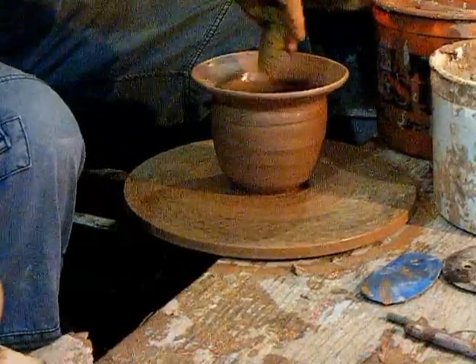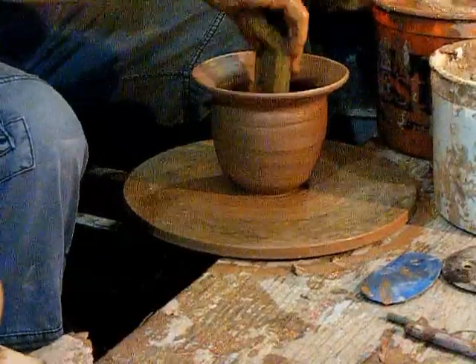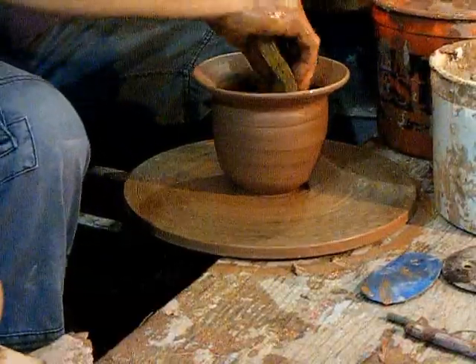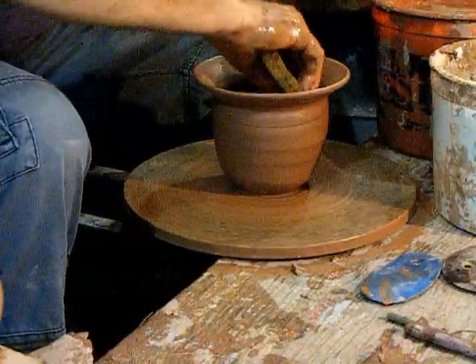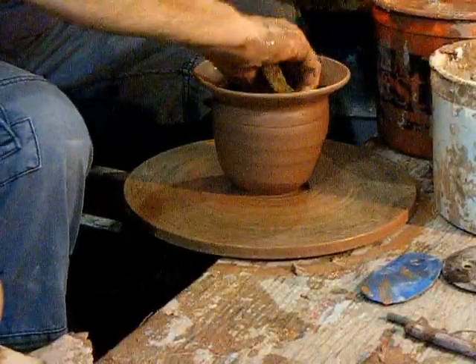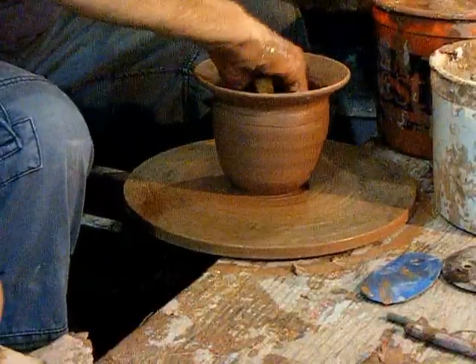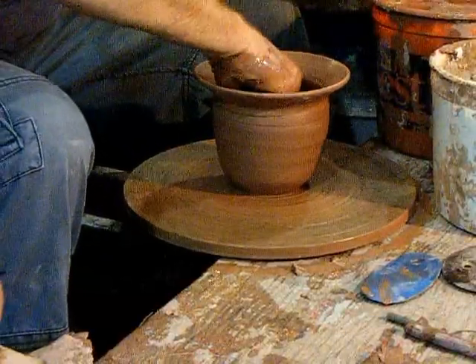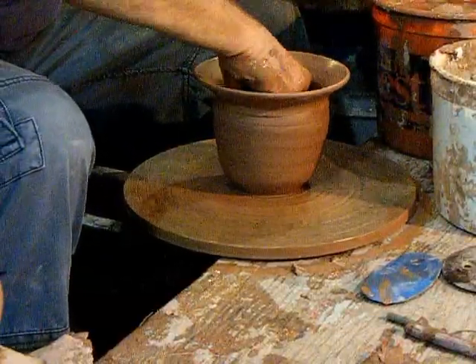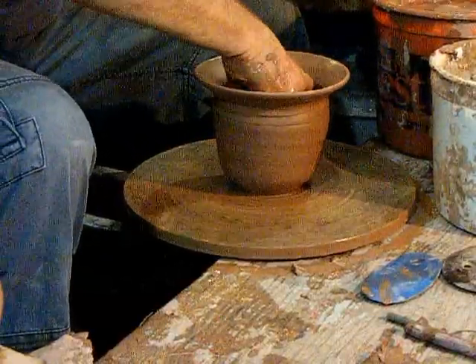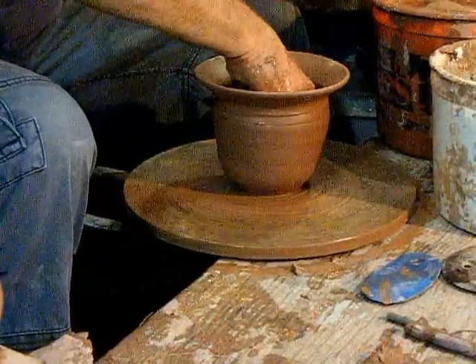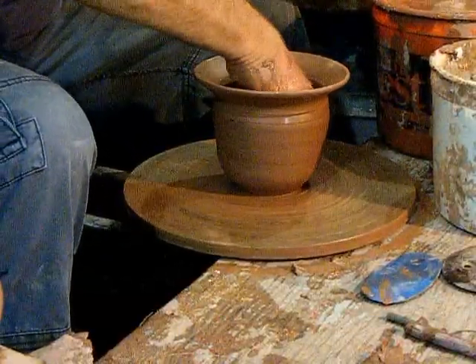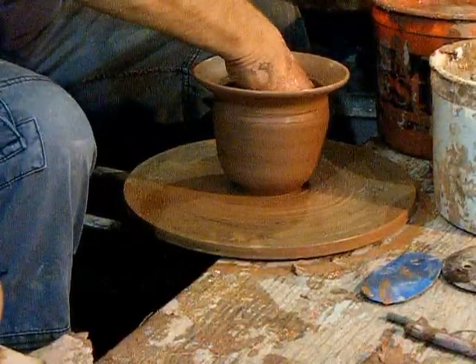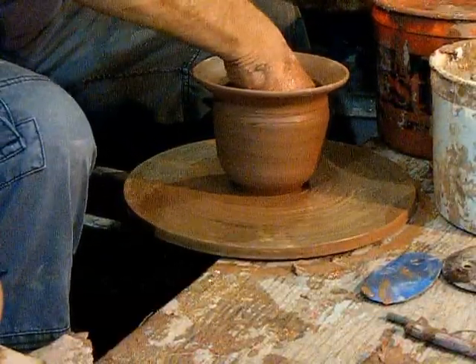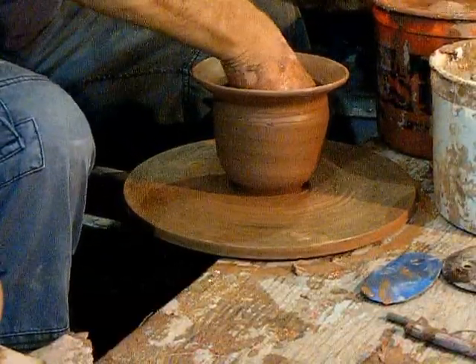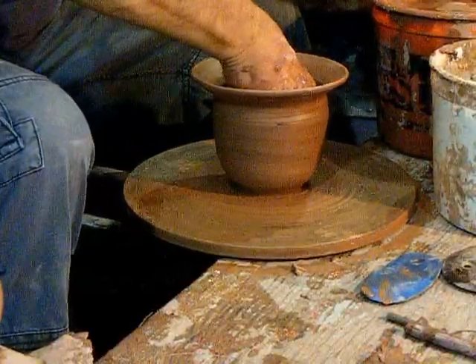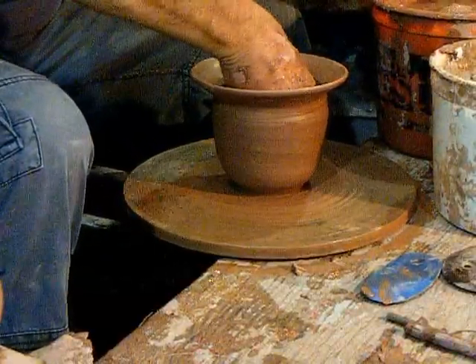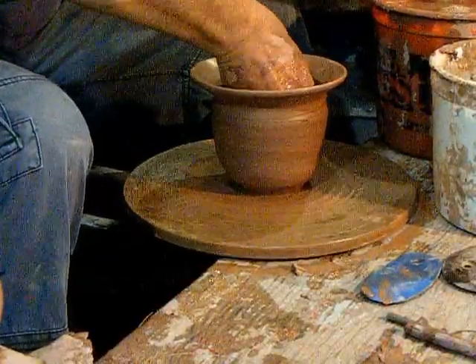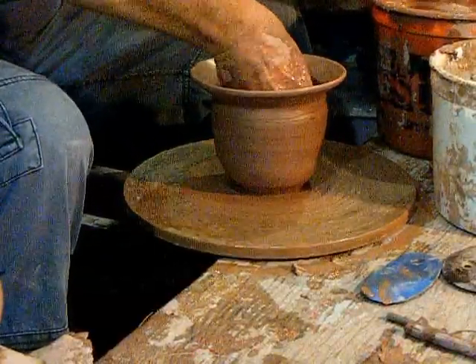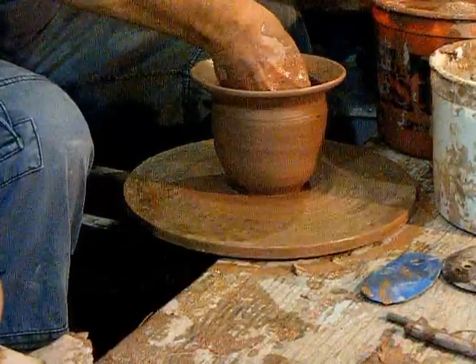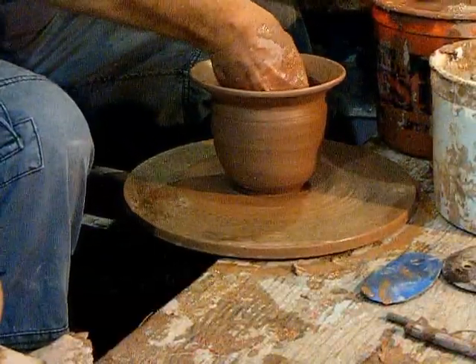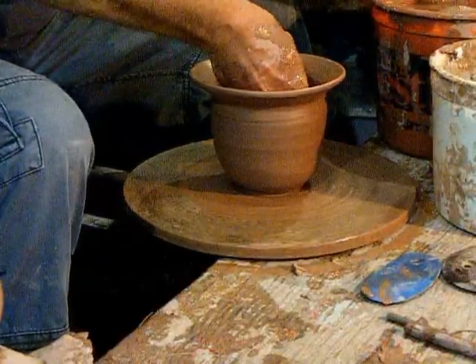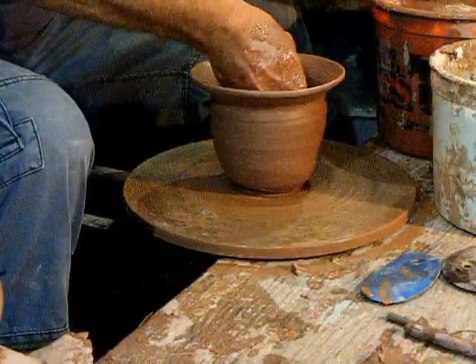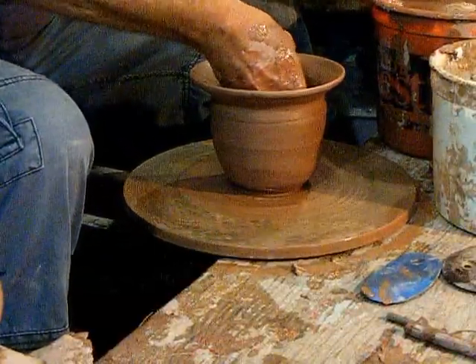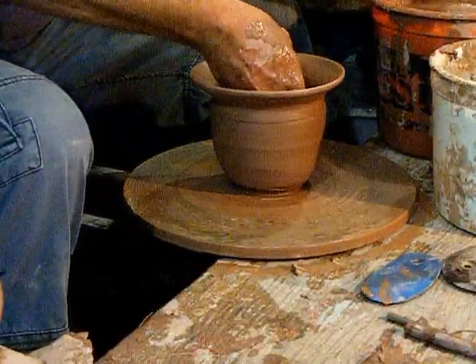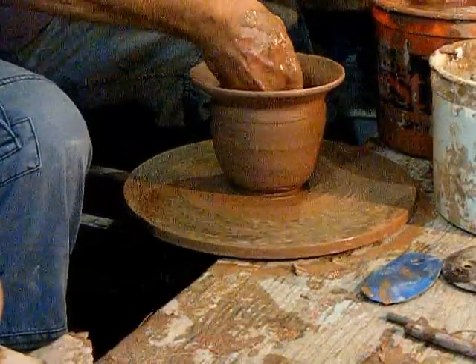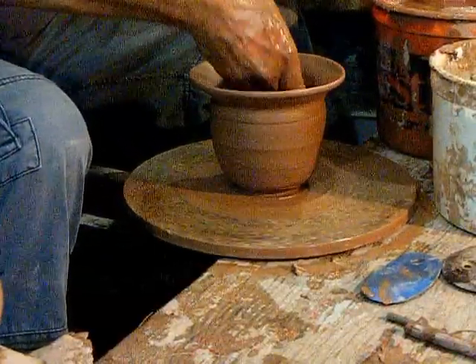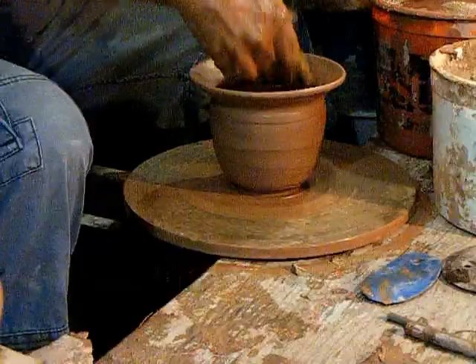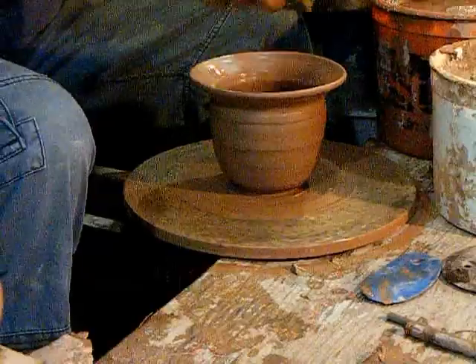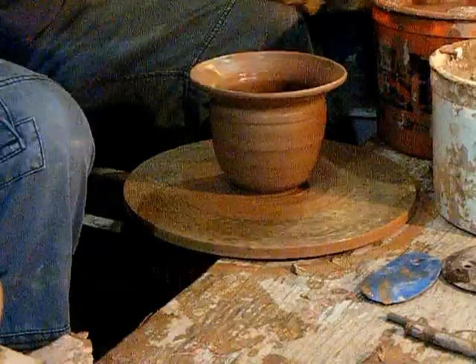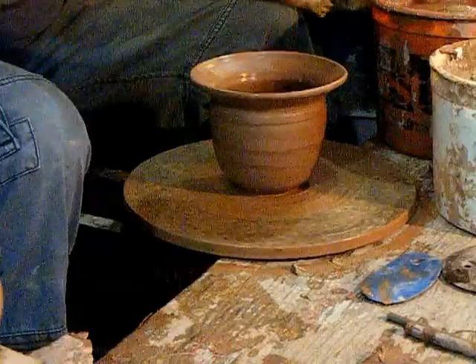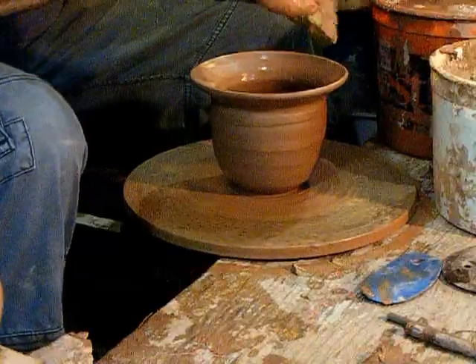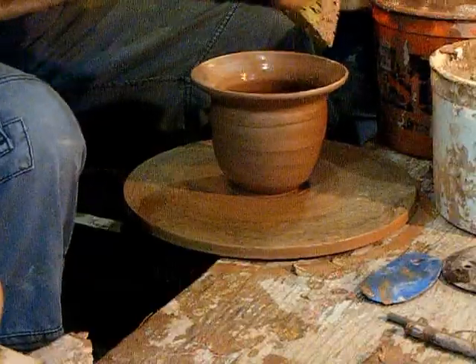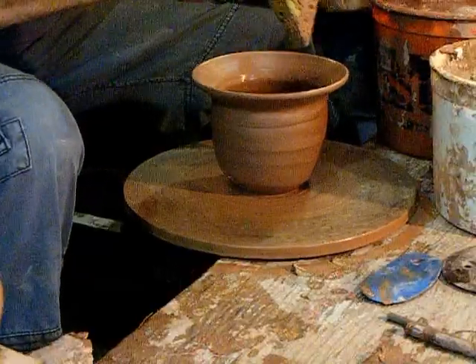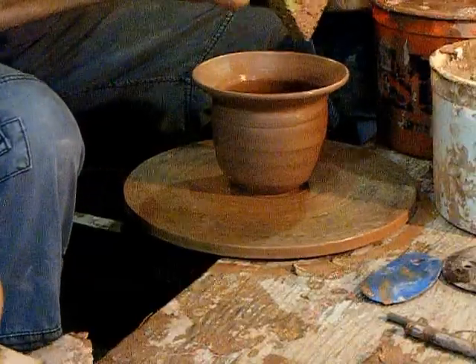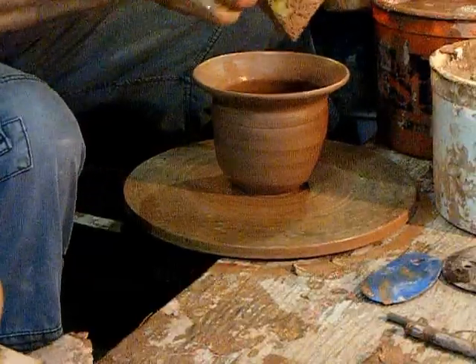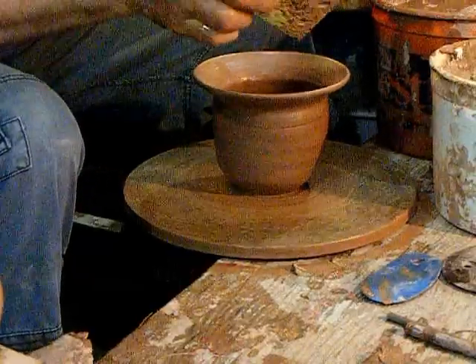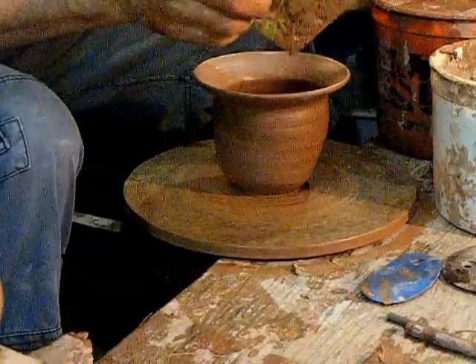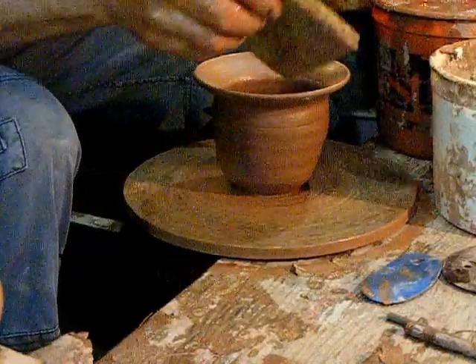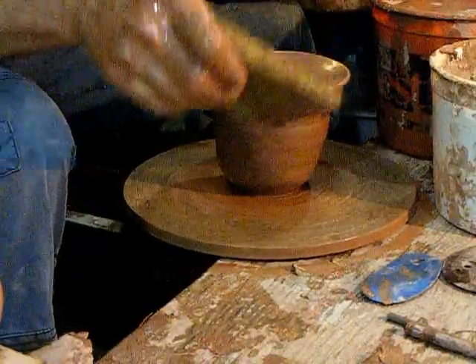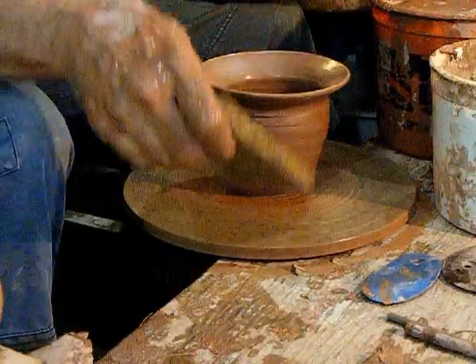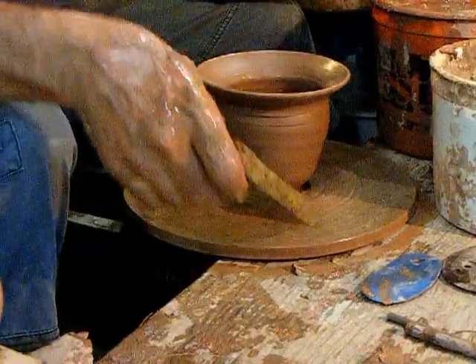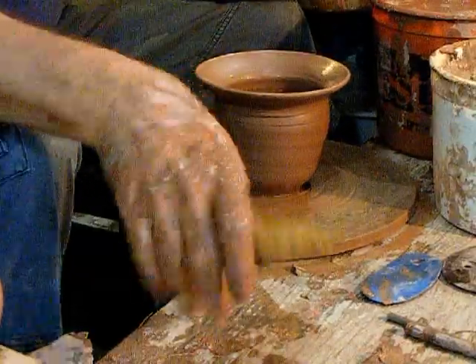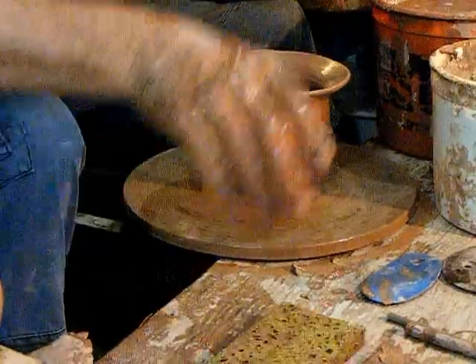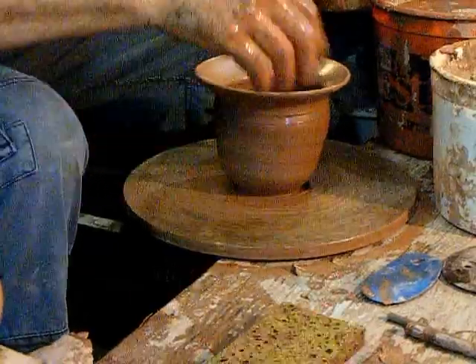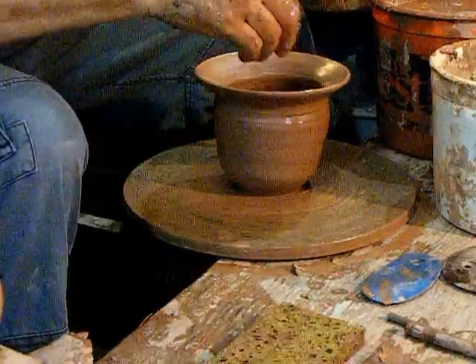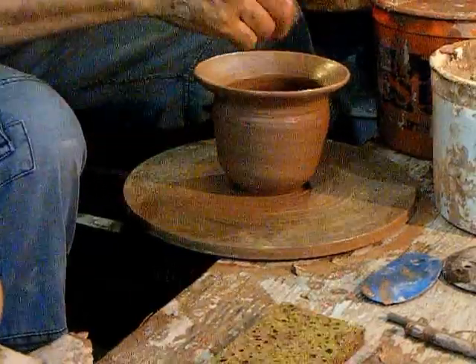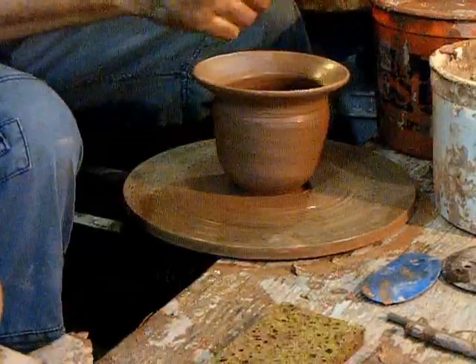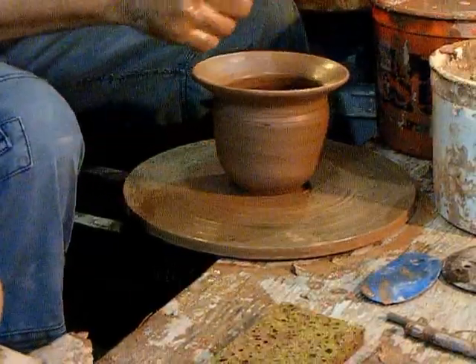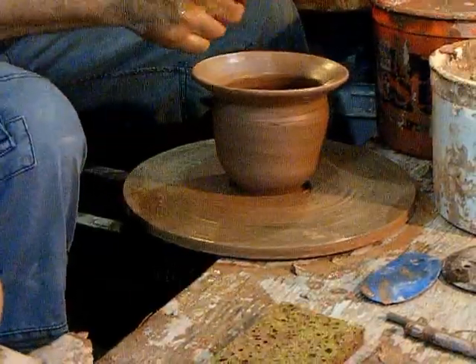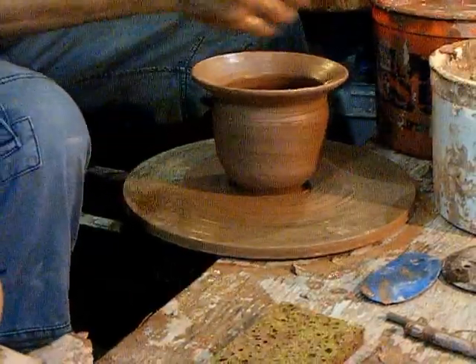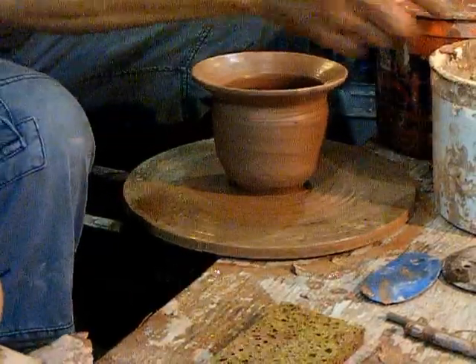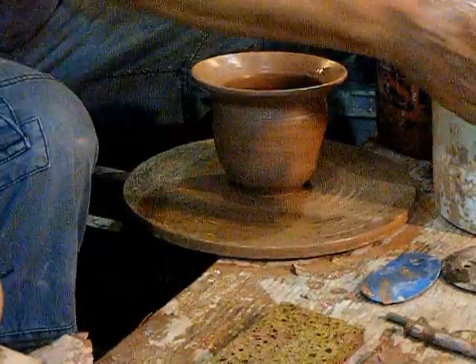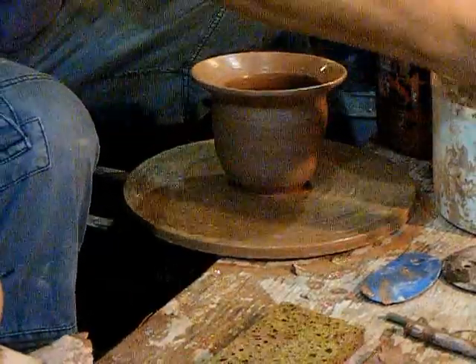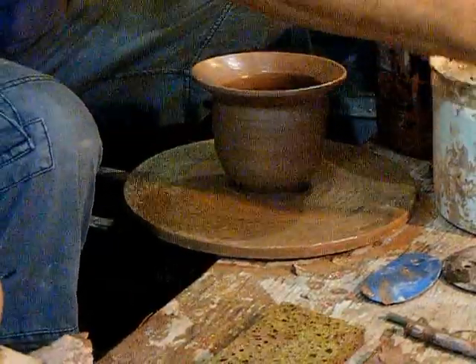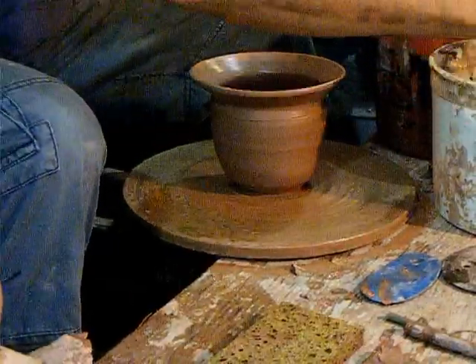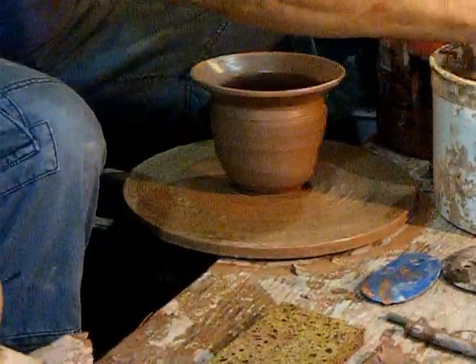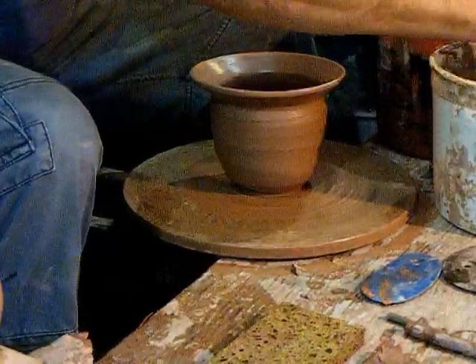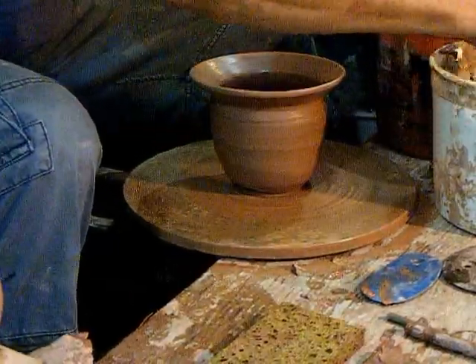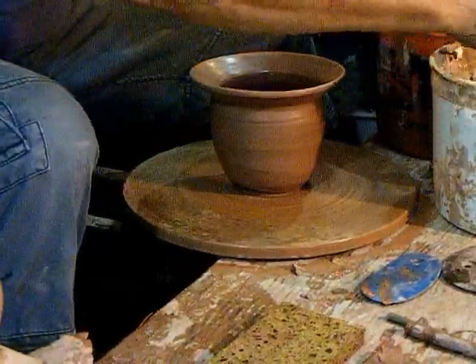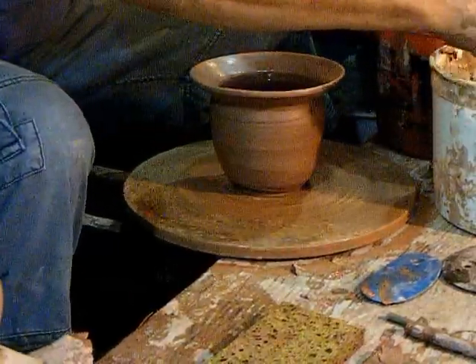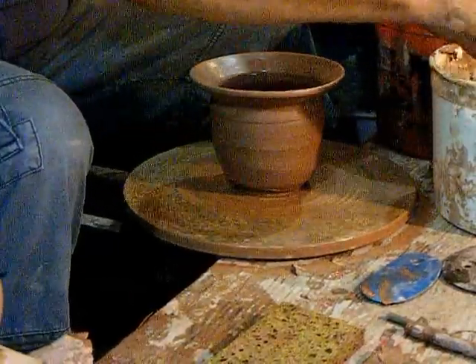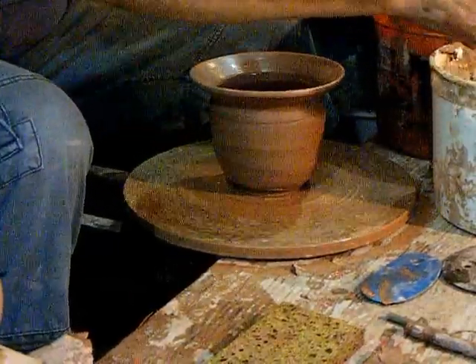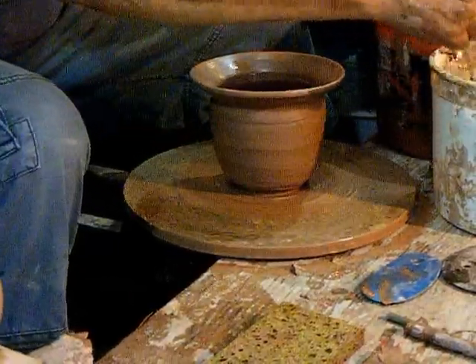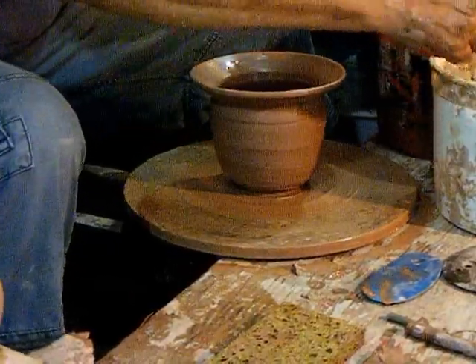Here we go - we'll have some low ones and some tall rhododendron balls.